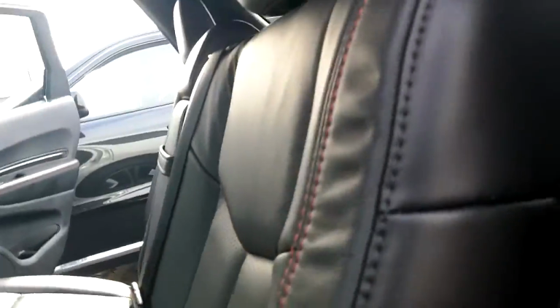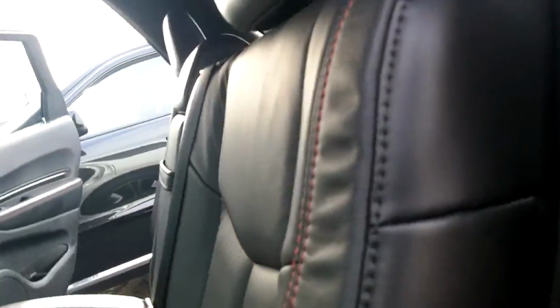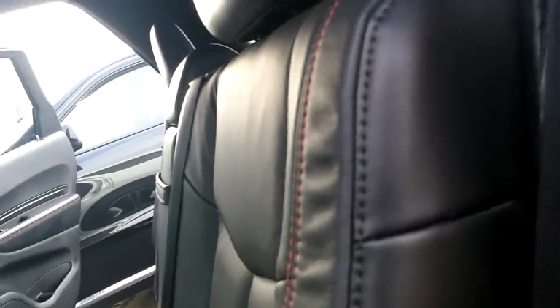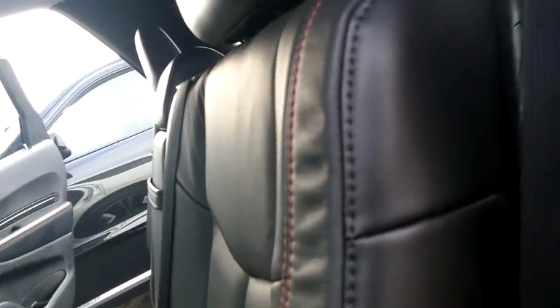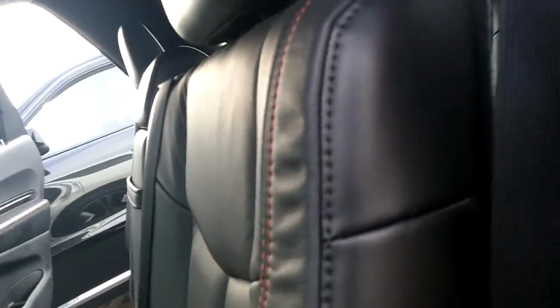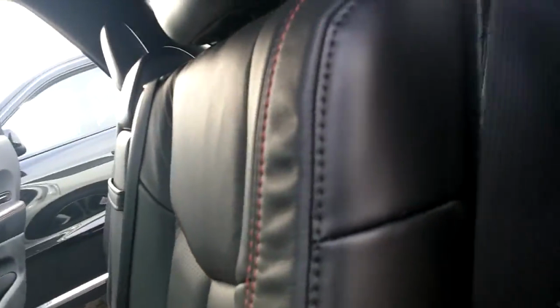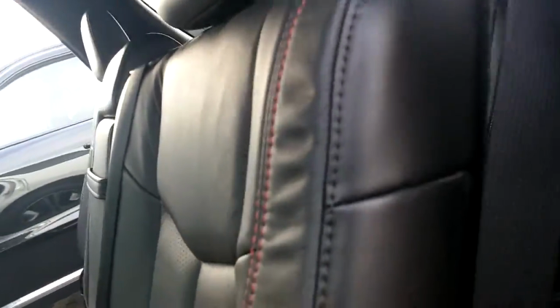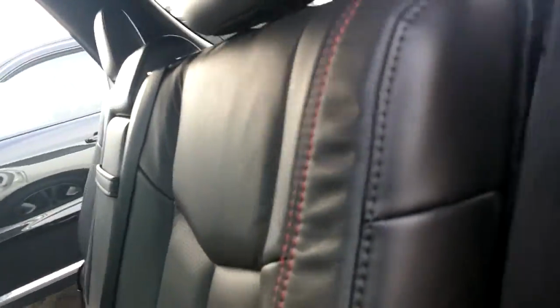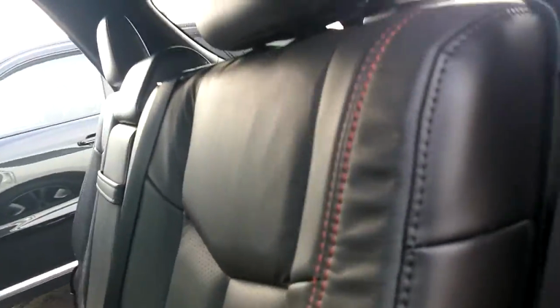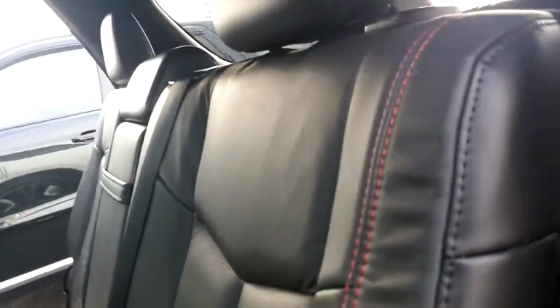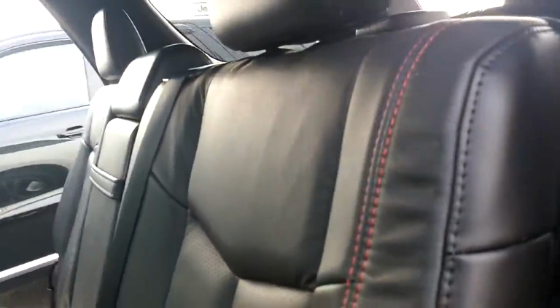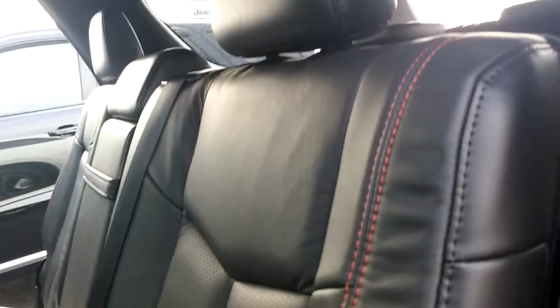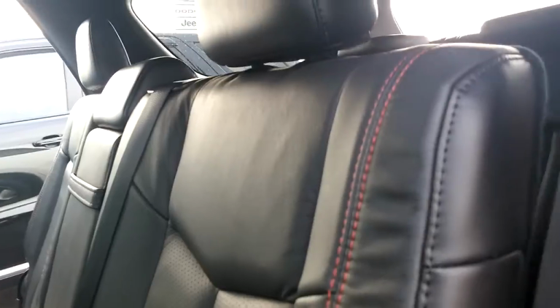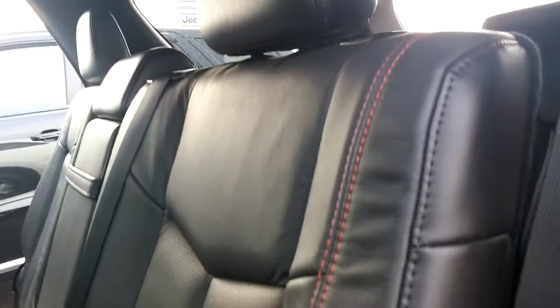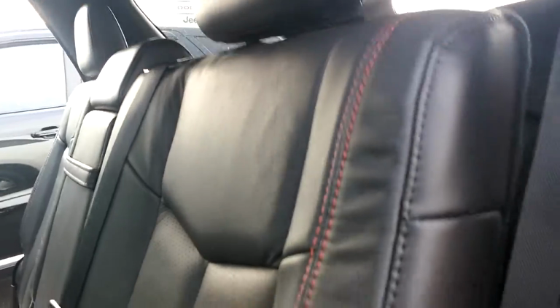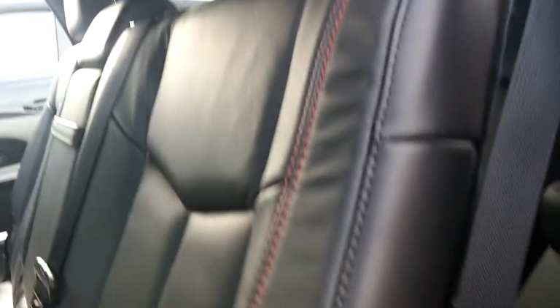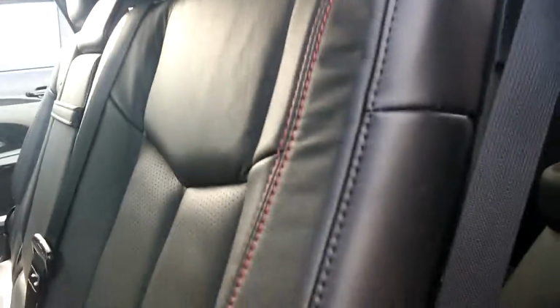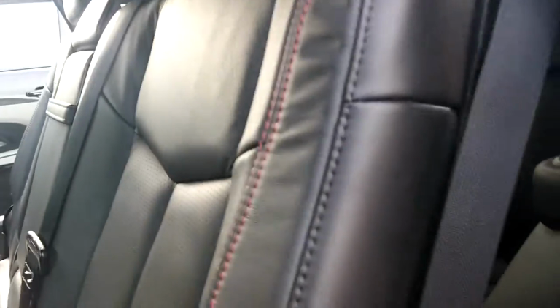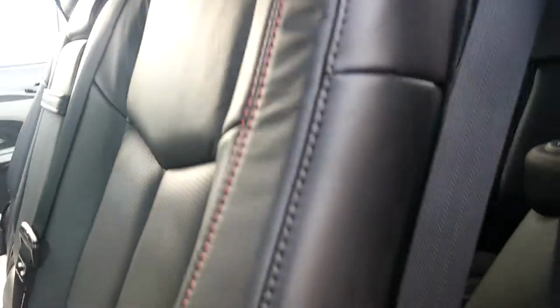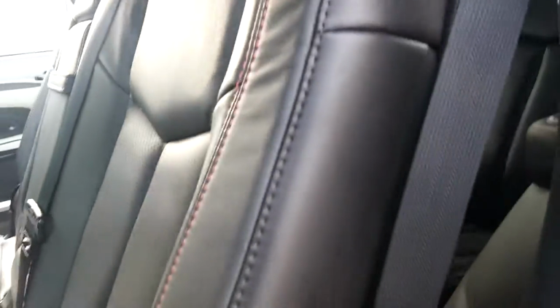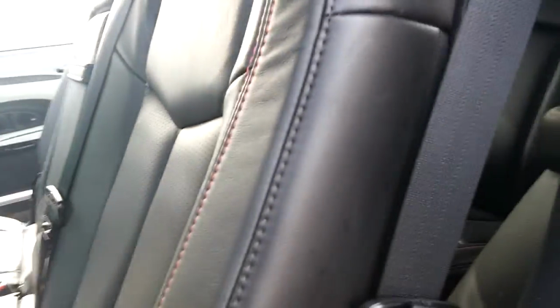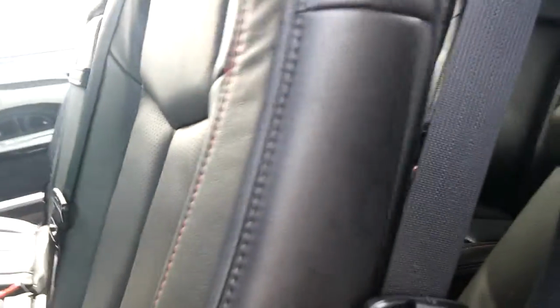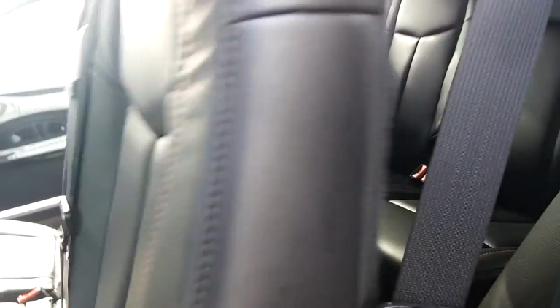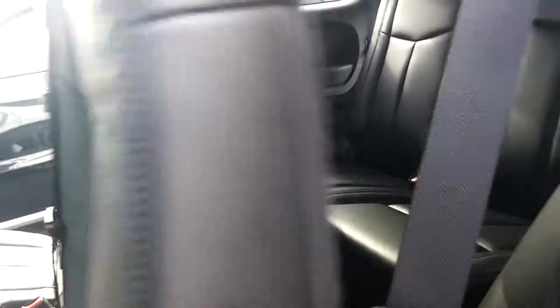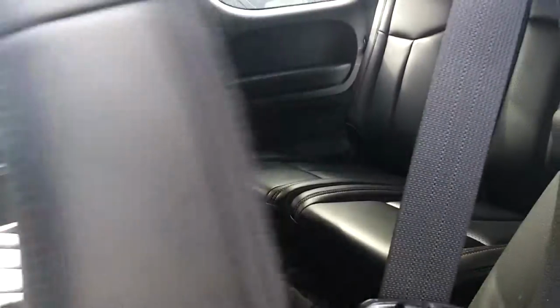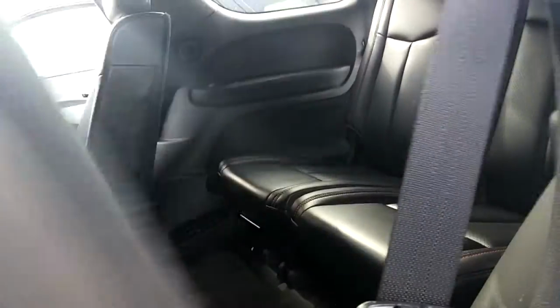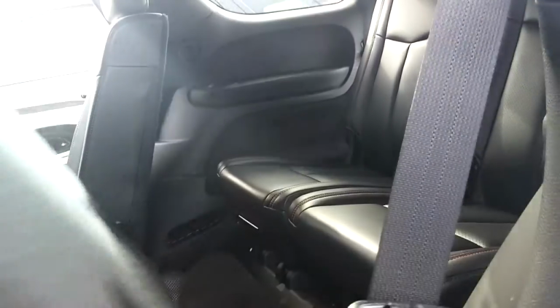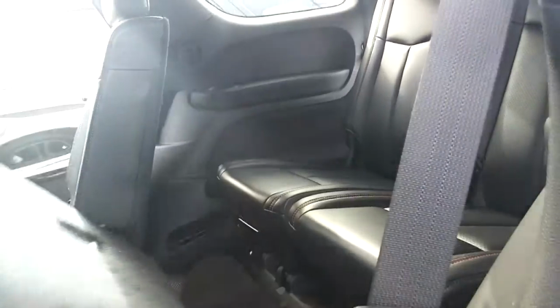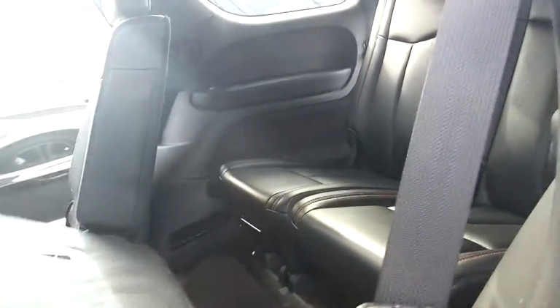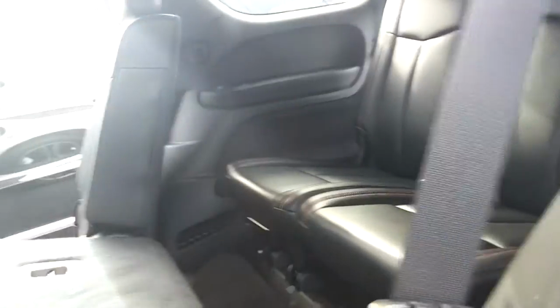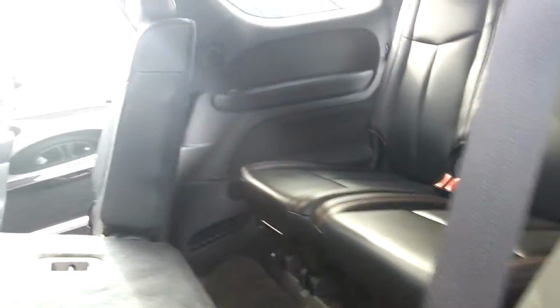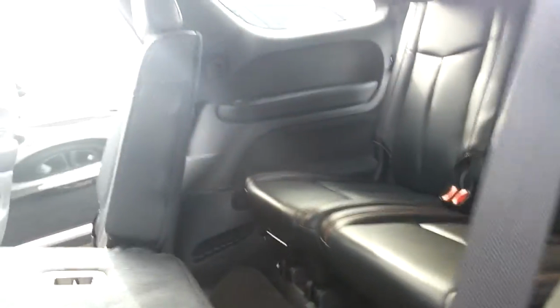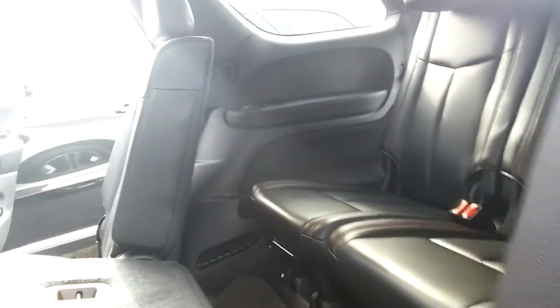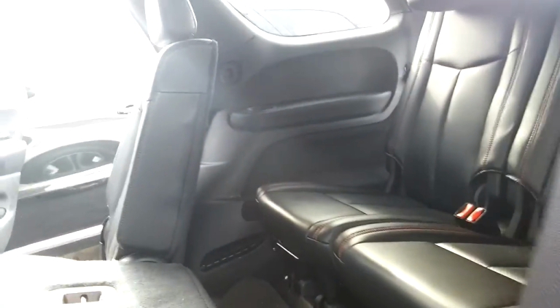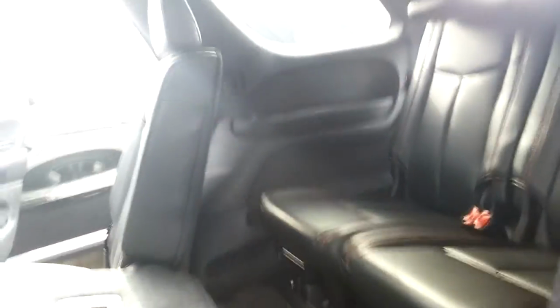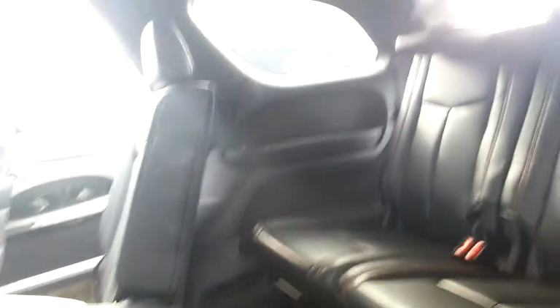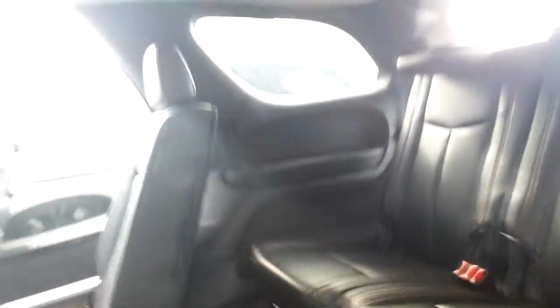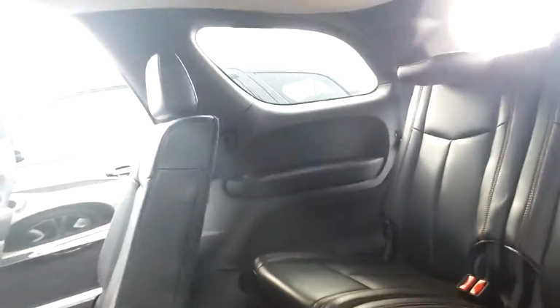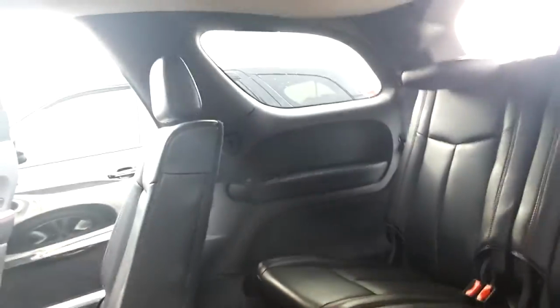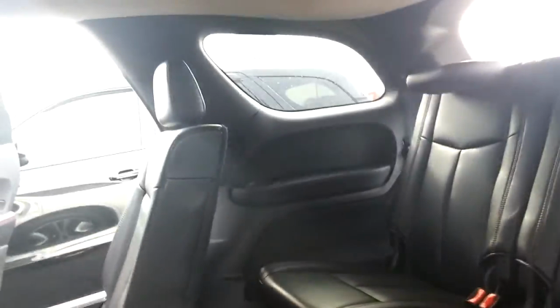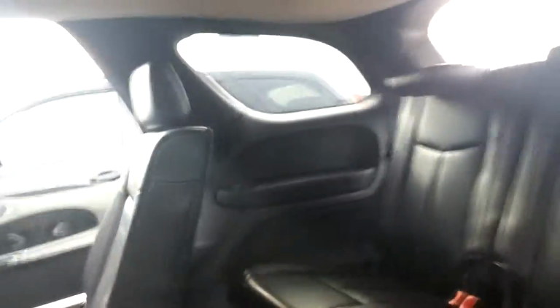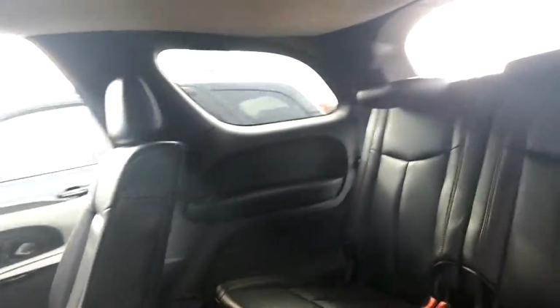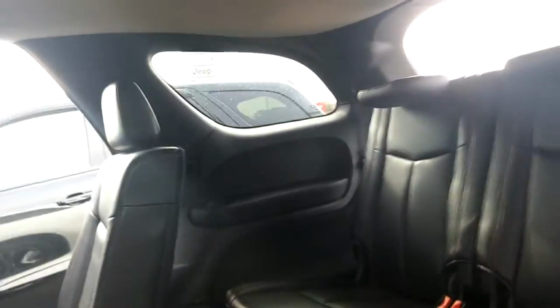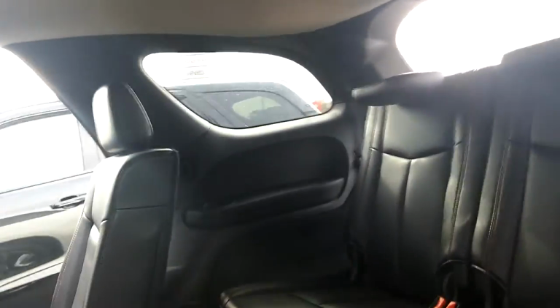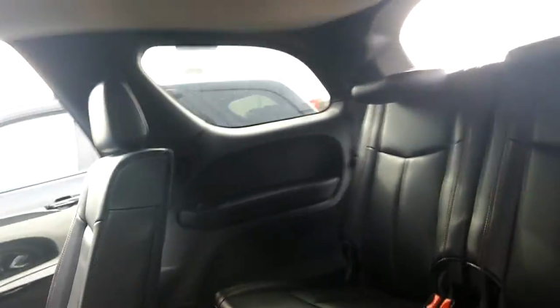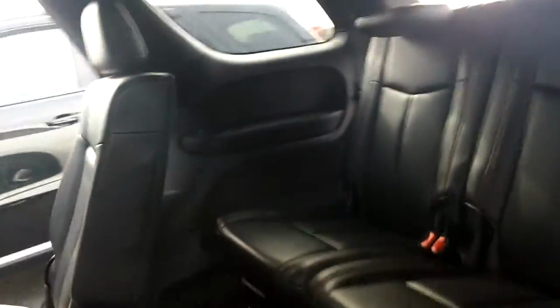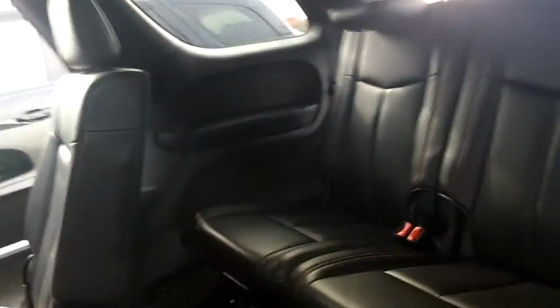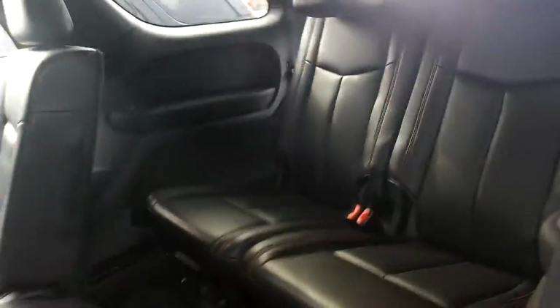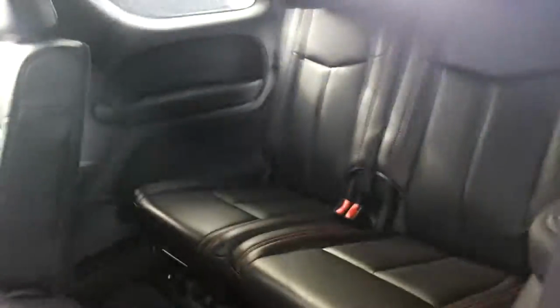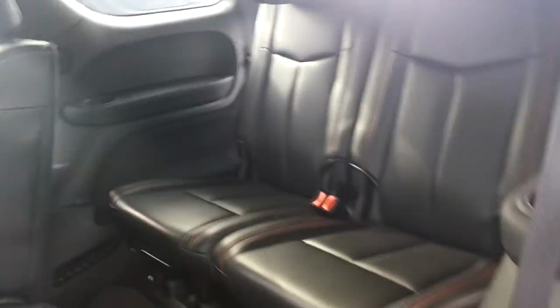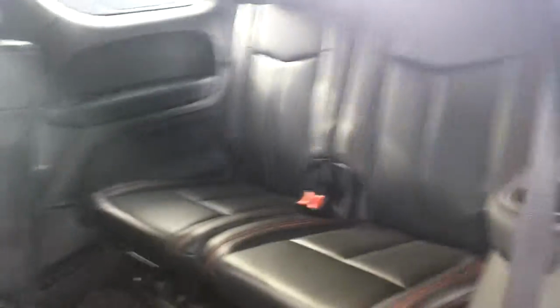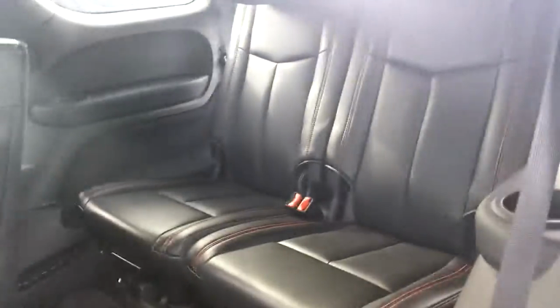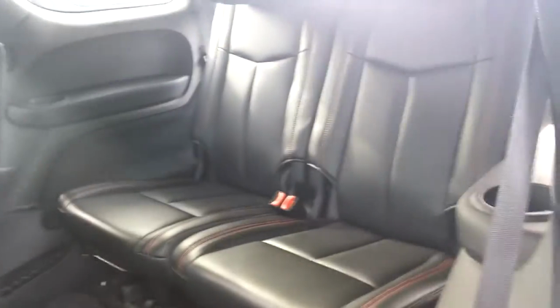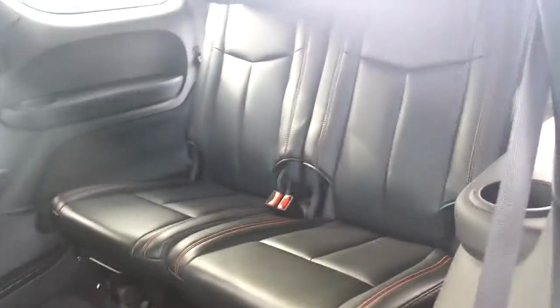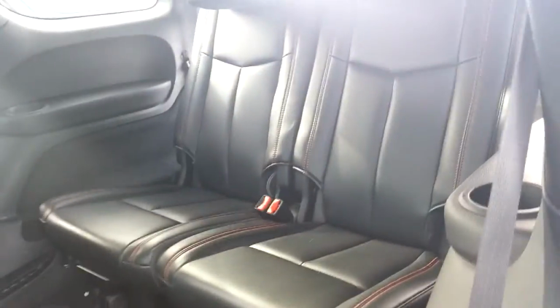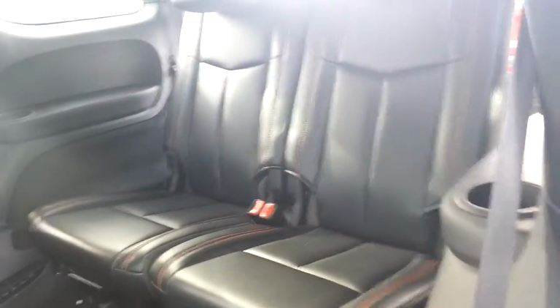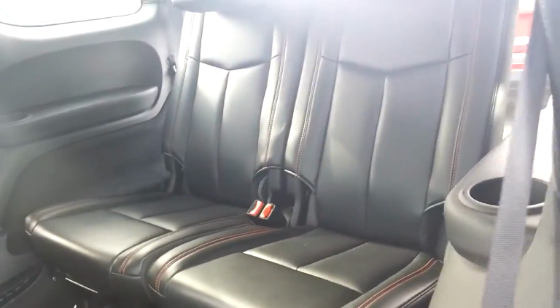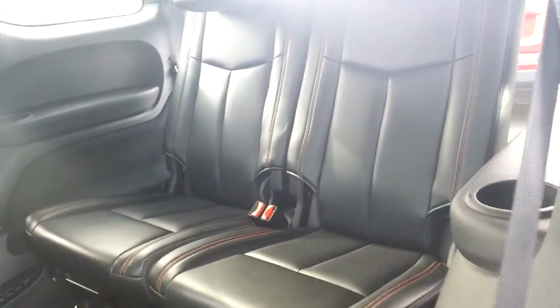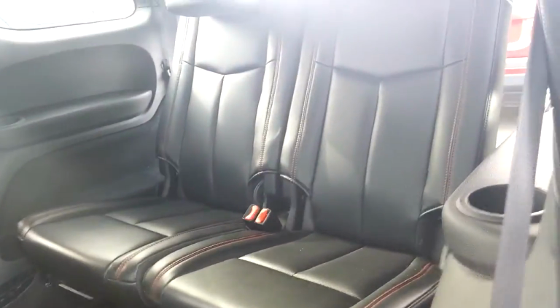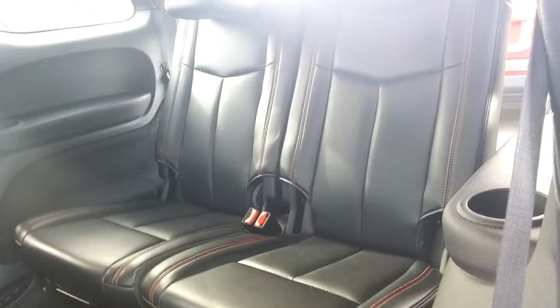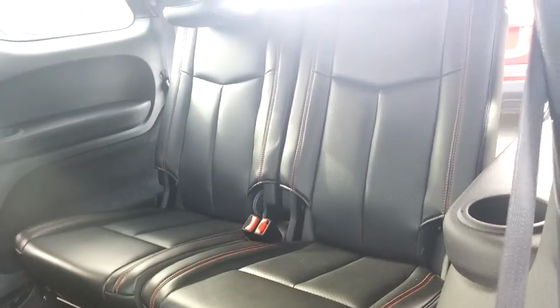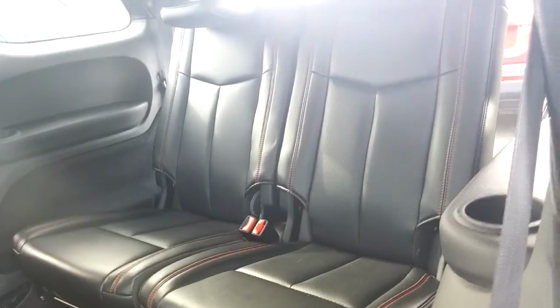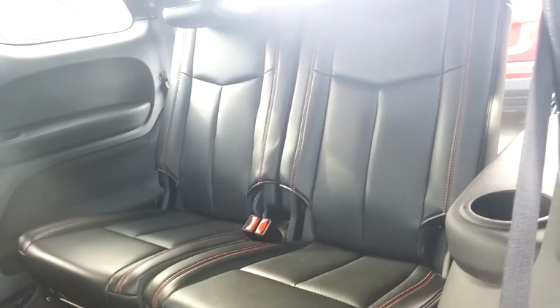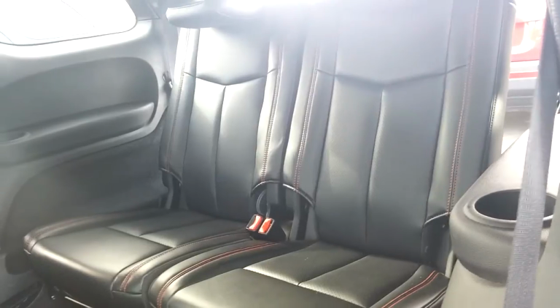The third row is easy to access. Pull the seat up, it folds down, and passengers can climb over into it.